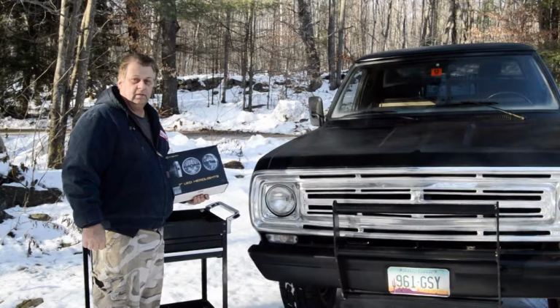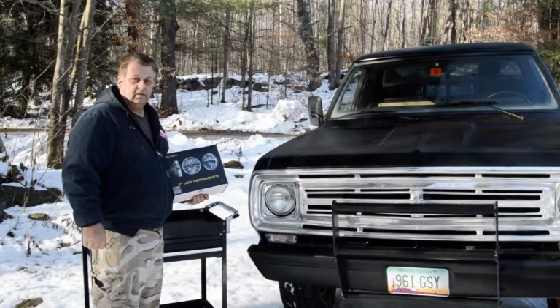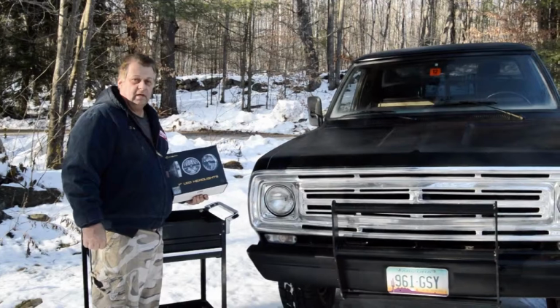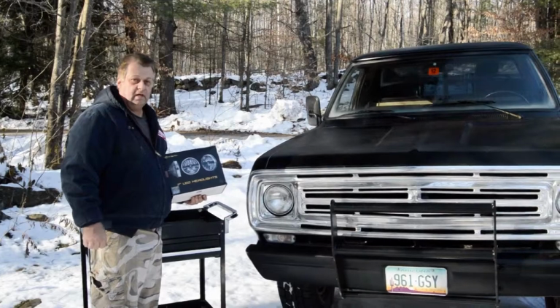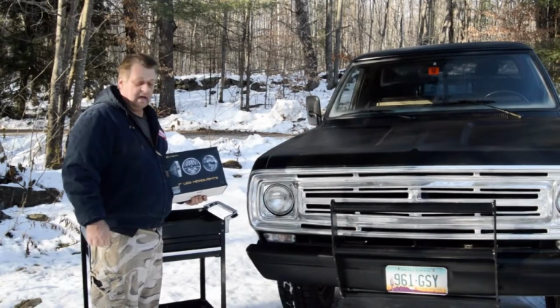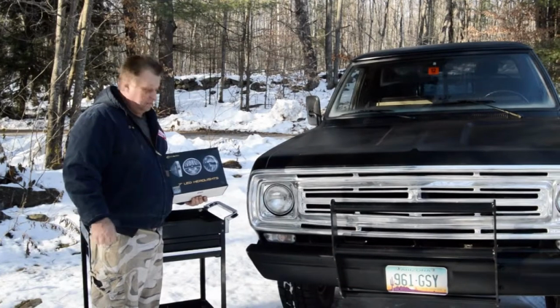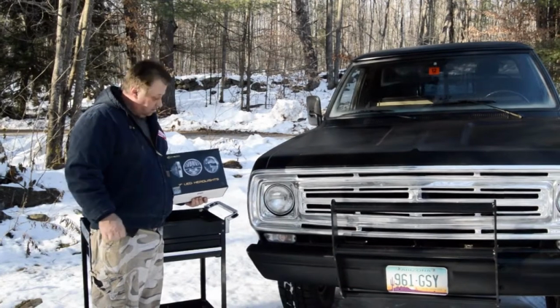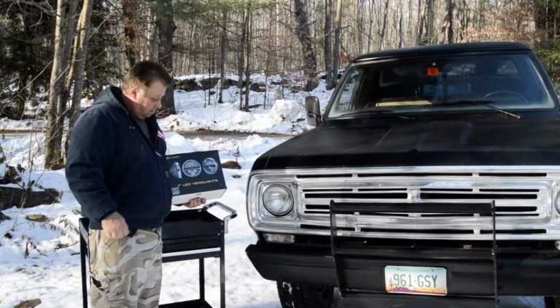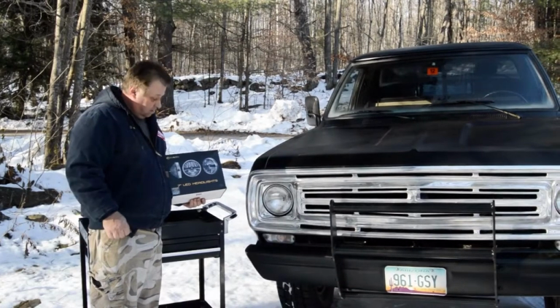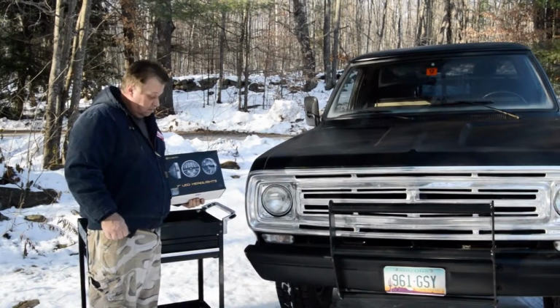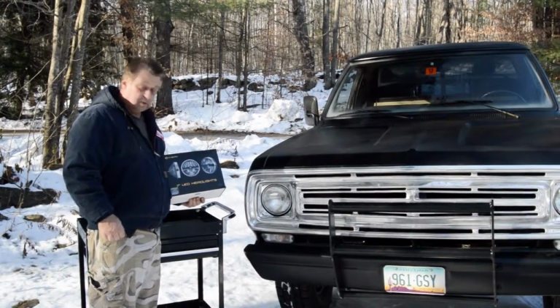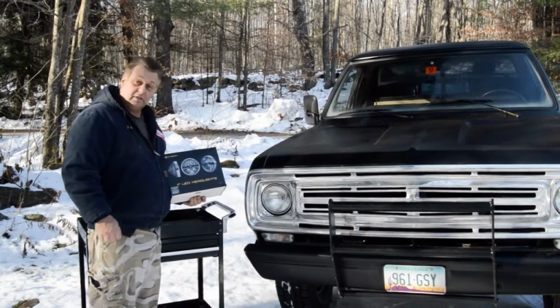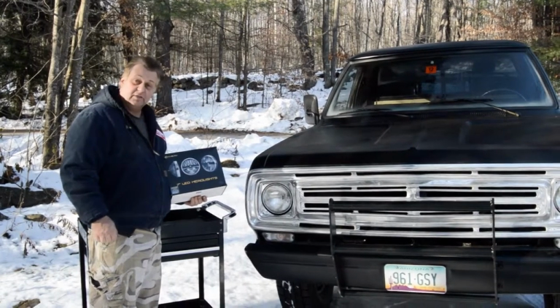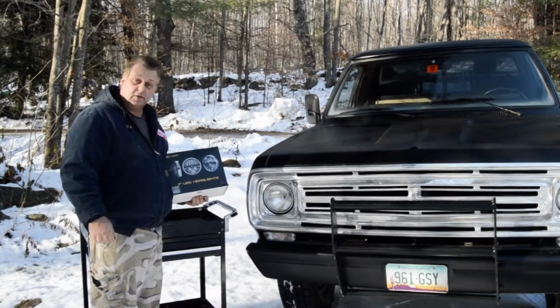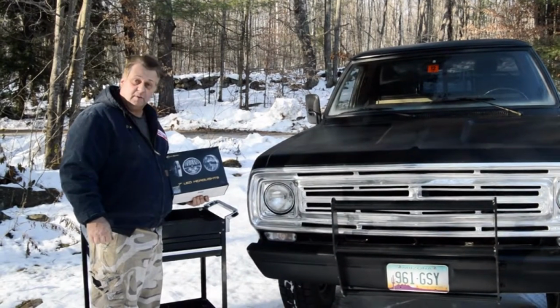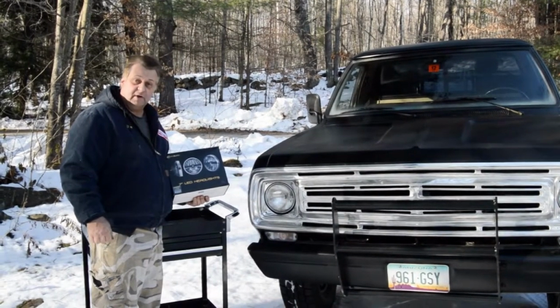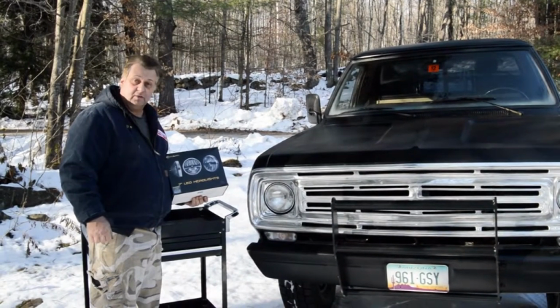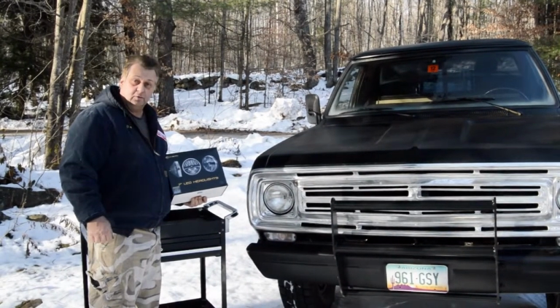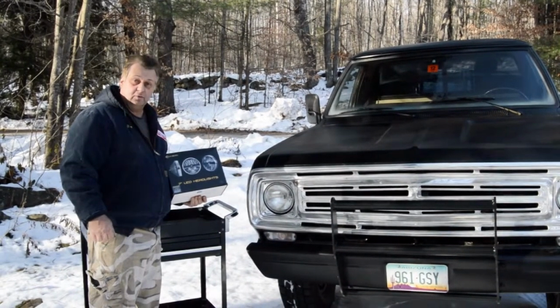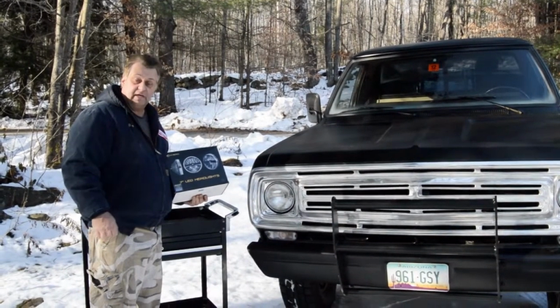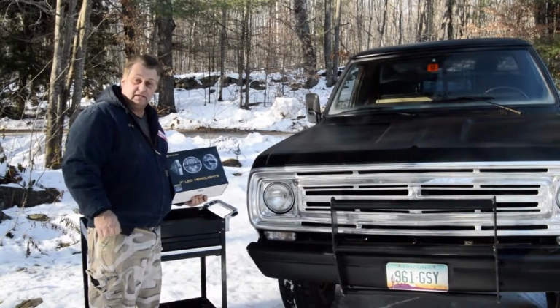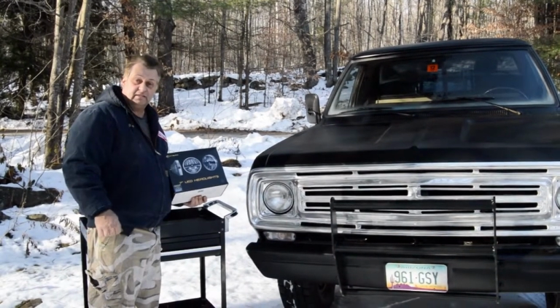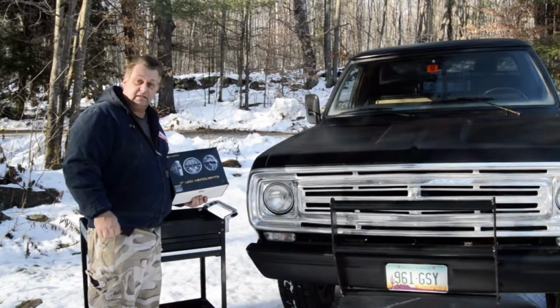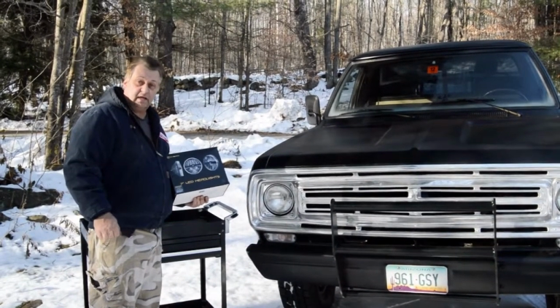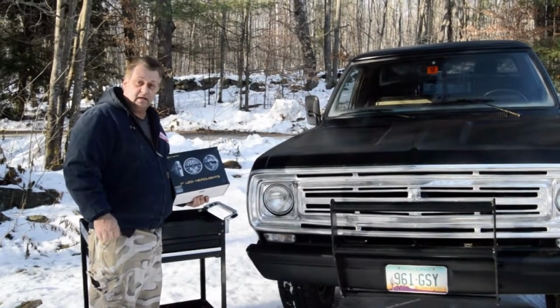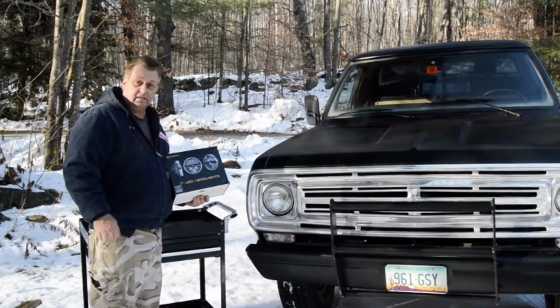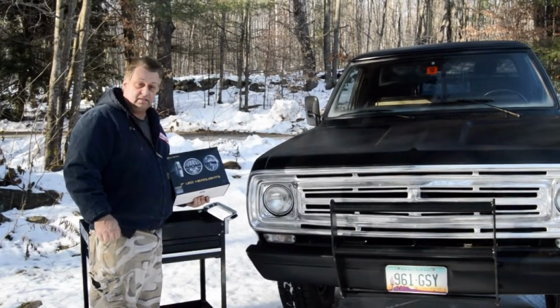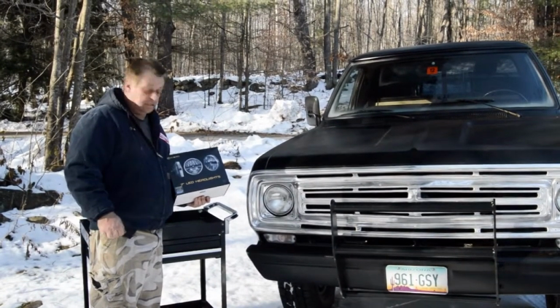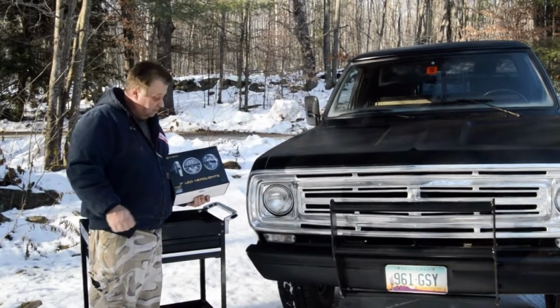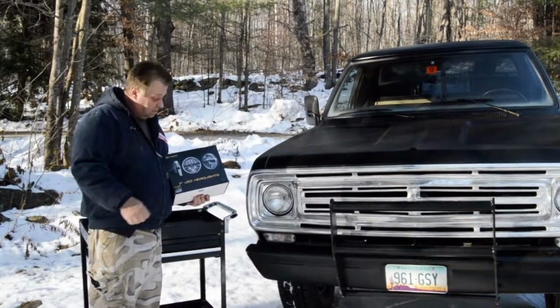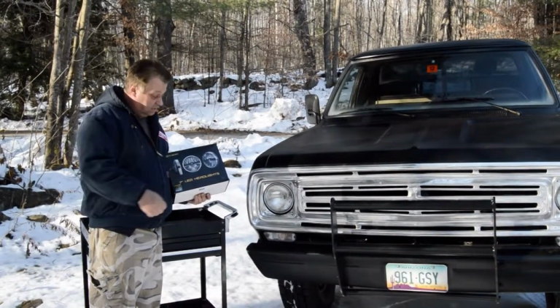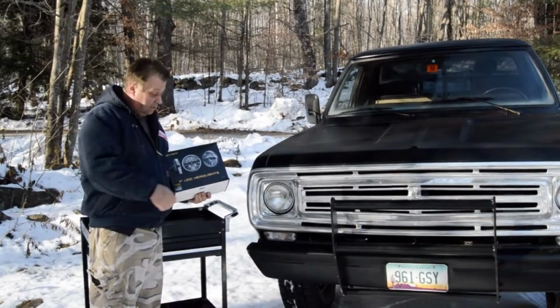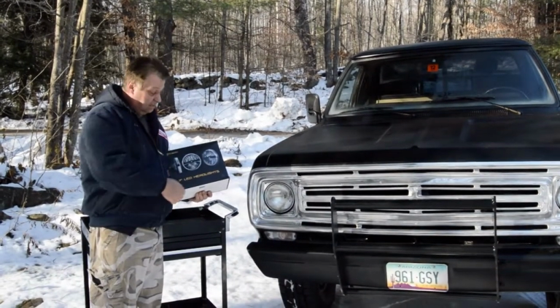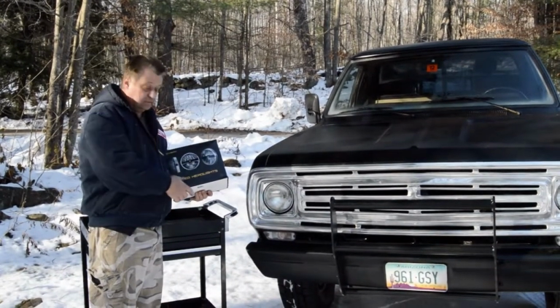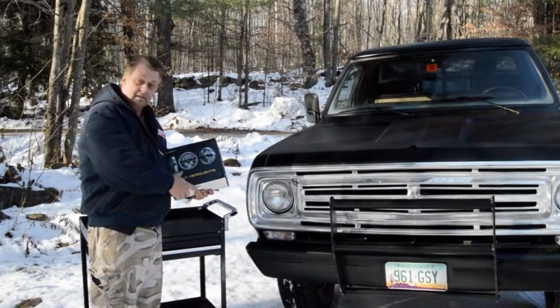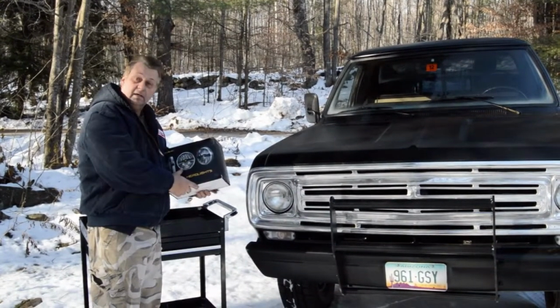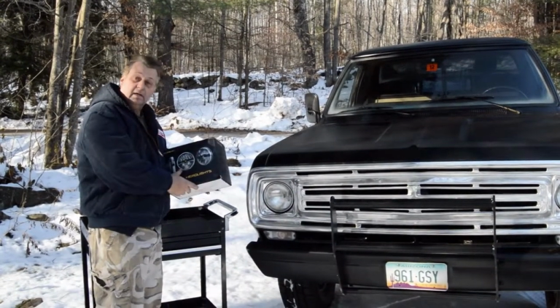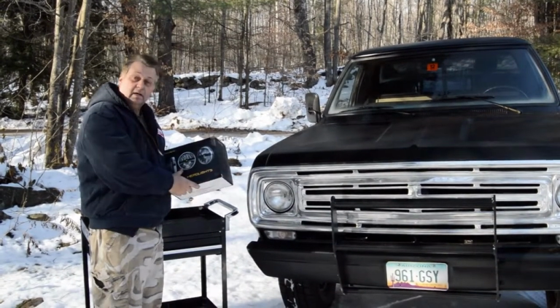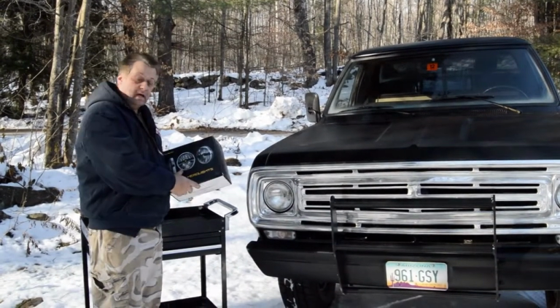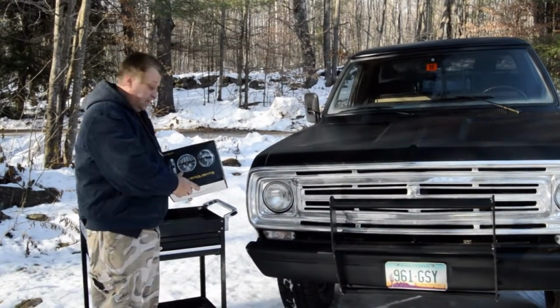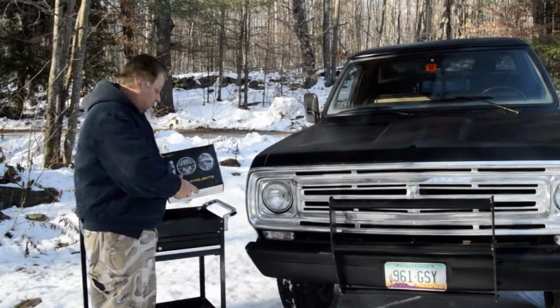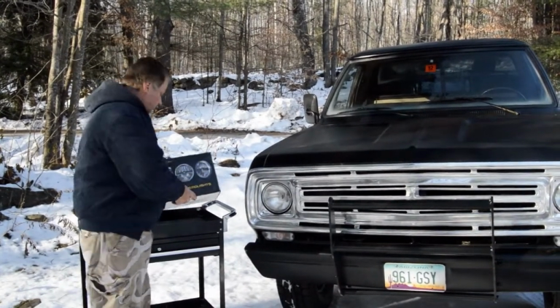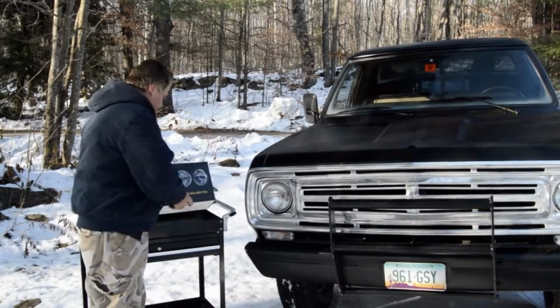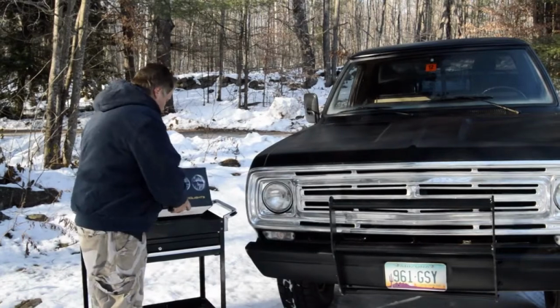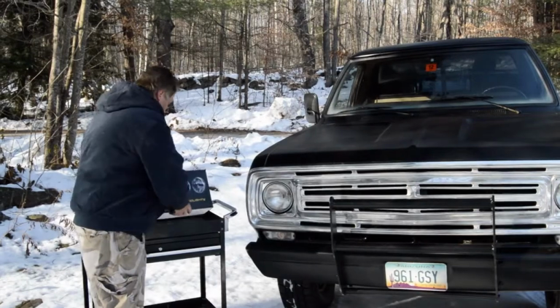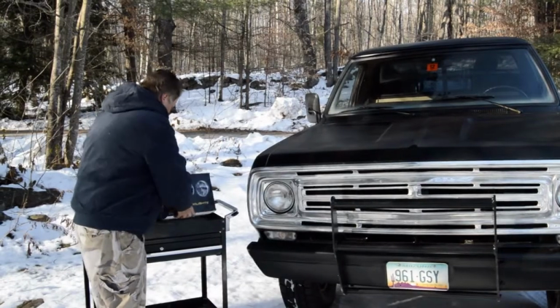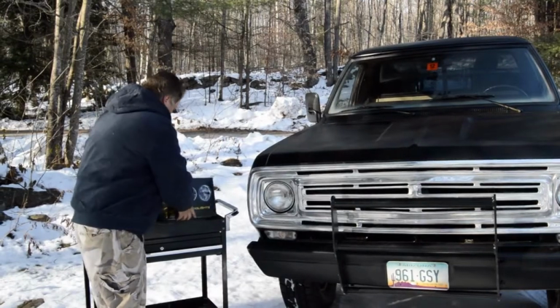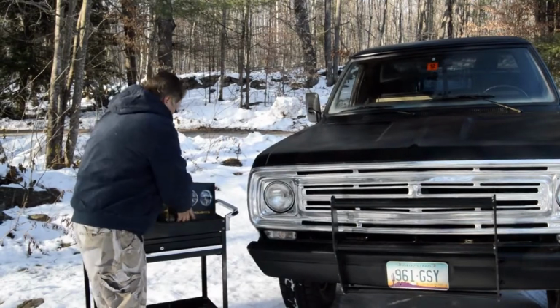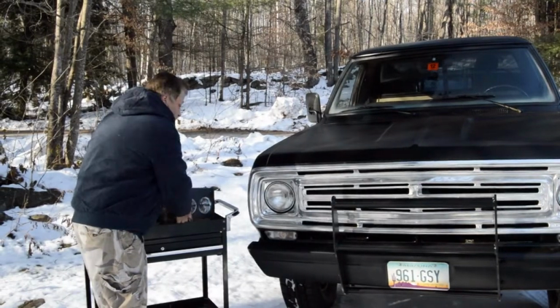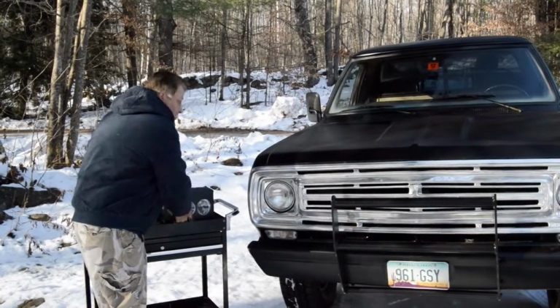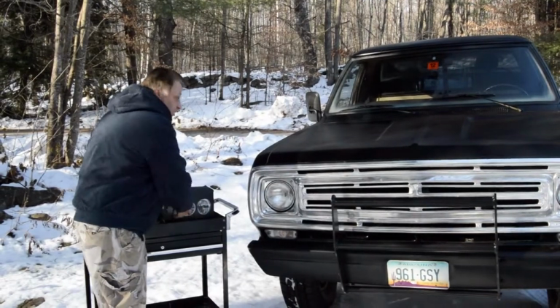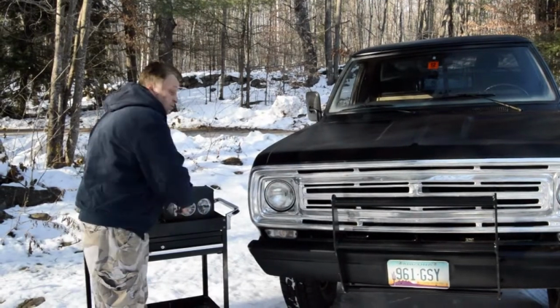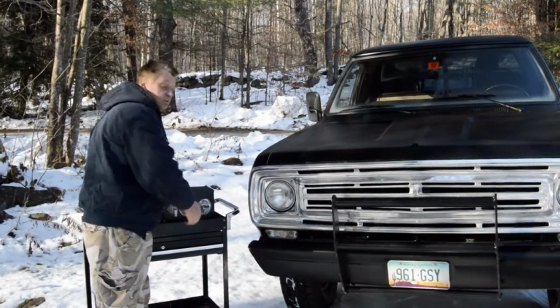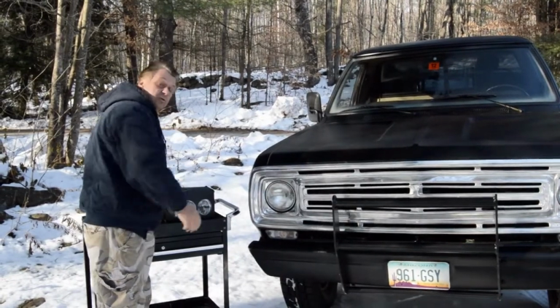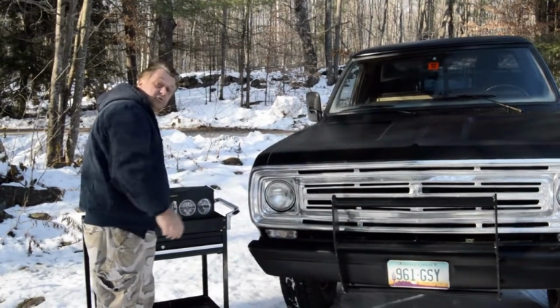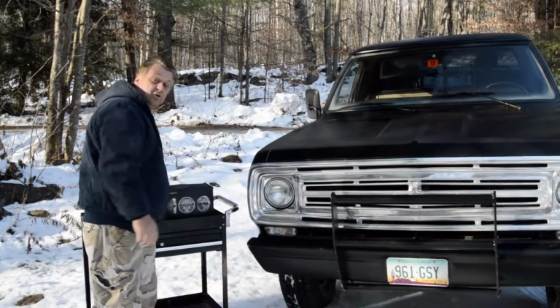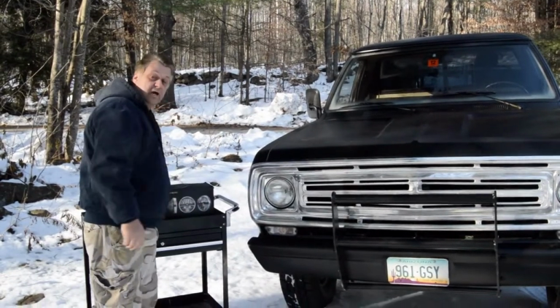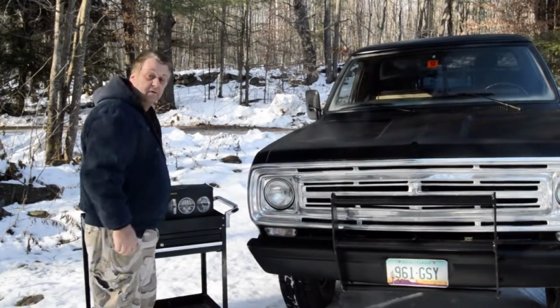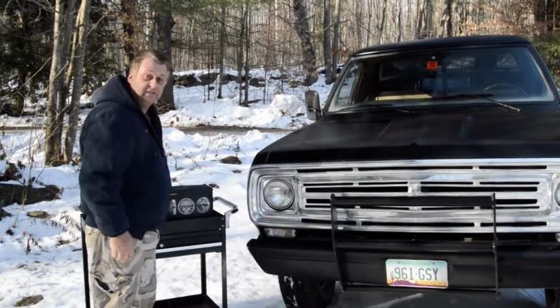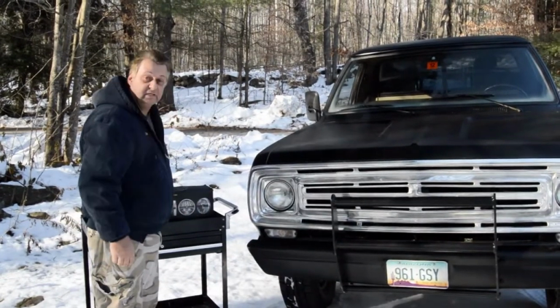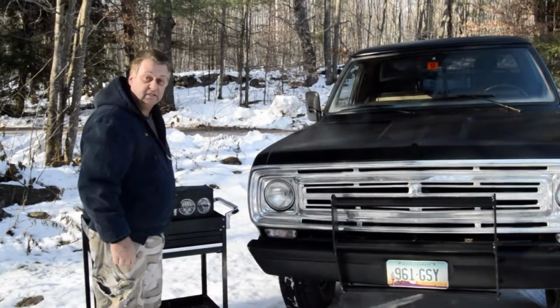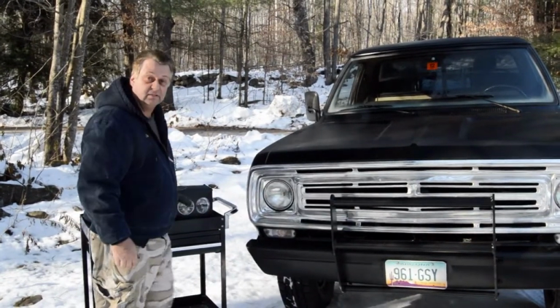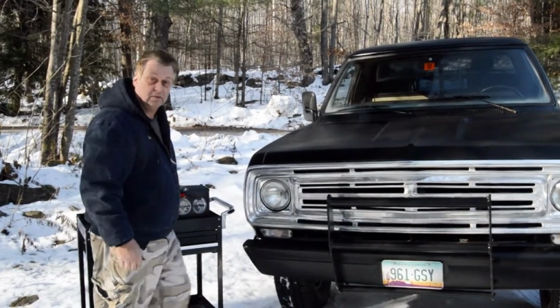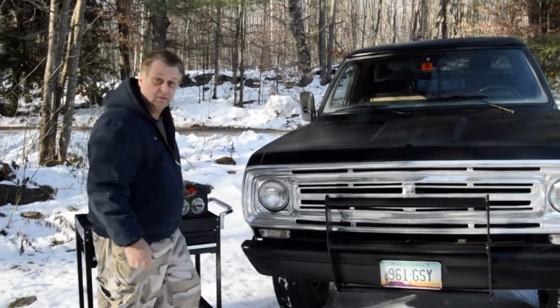Hey guys, I'm going to install my new KC LED headlights. Let's show you how easy it is to do.